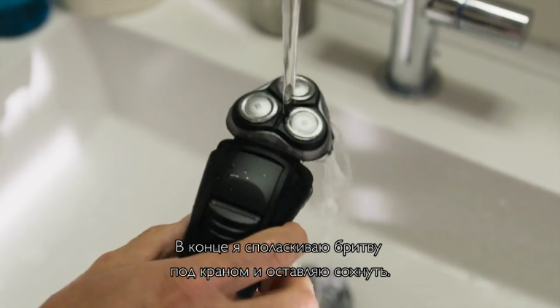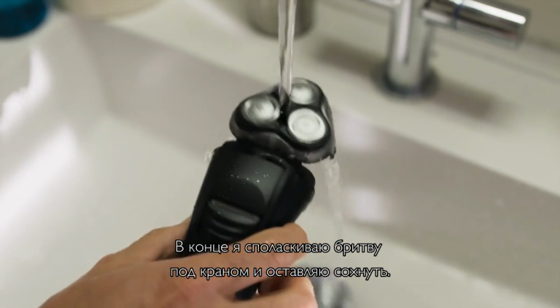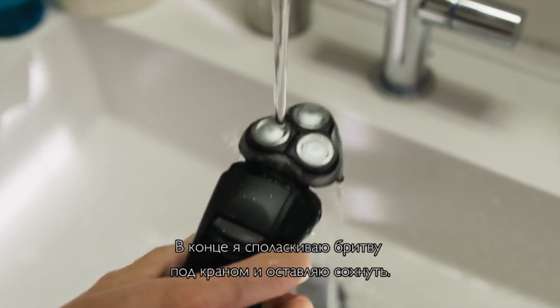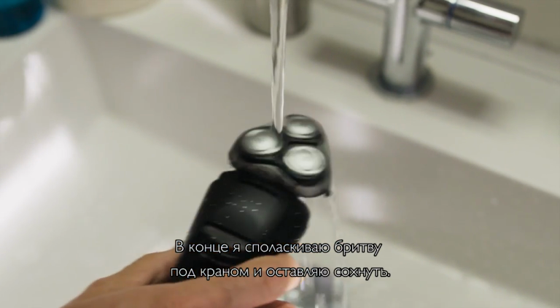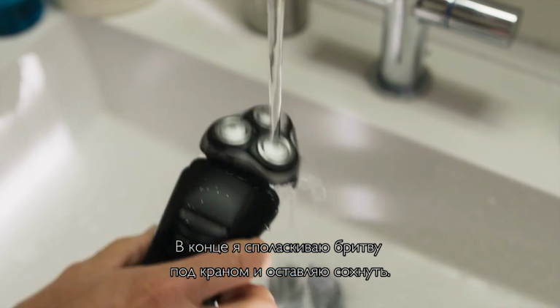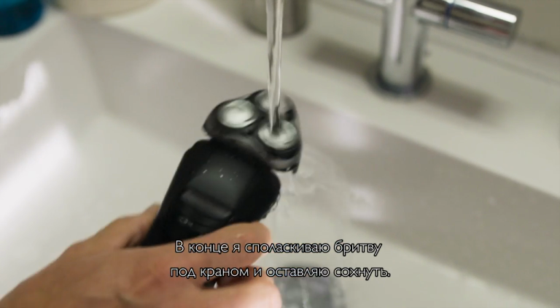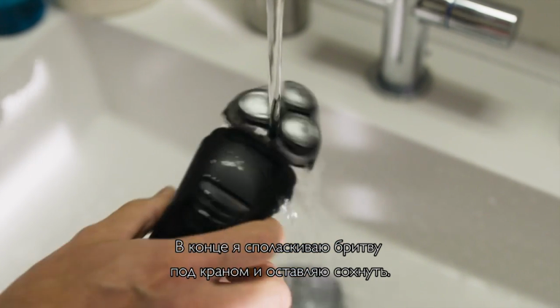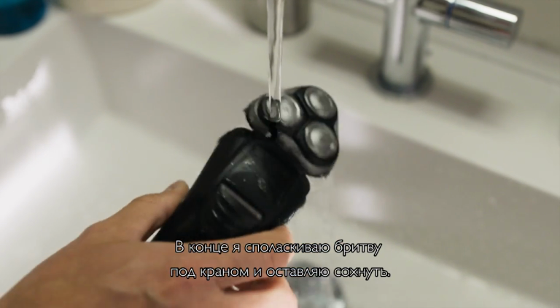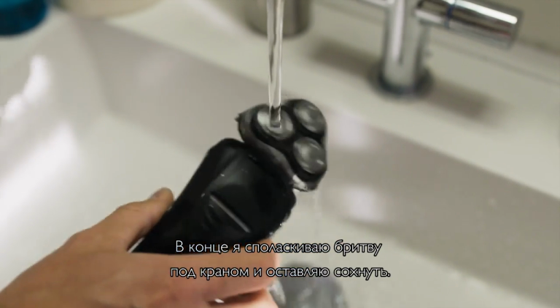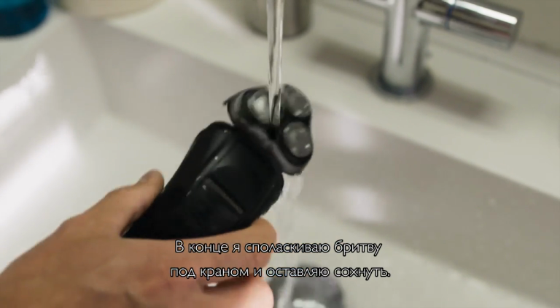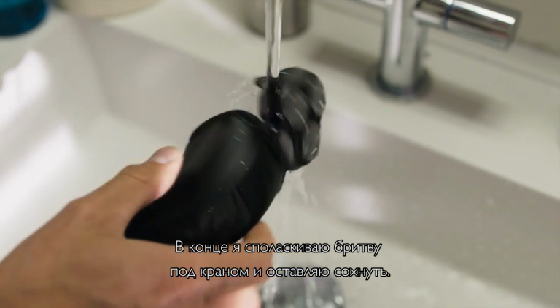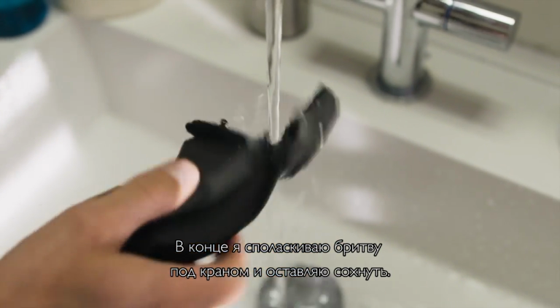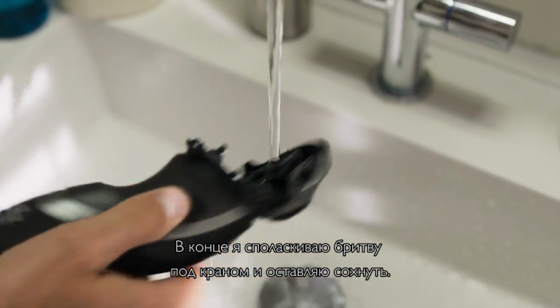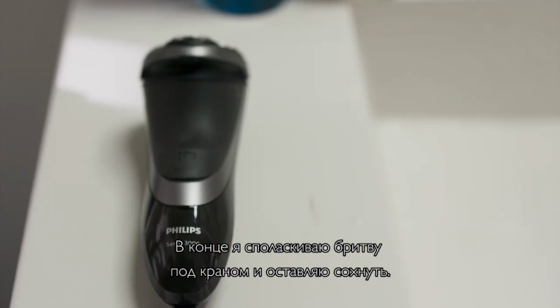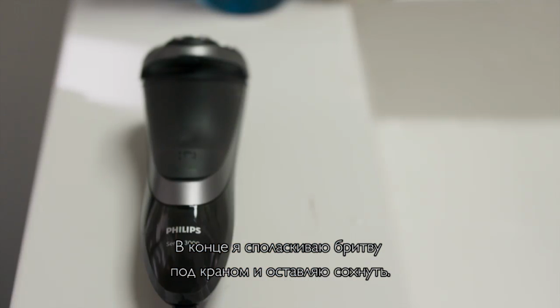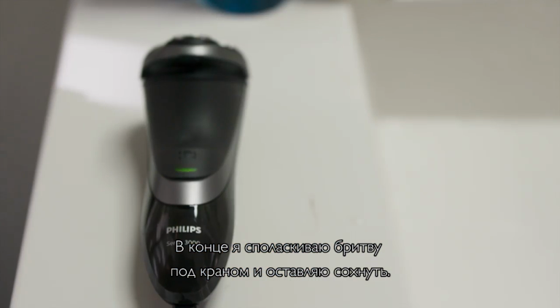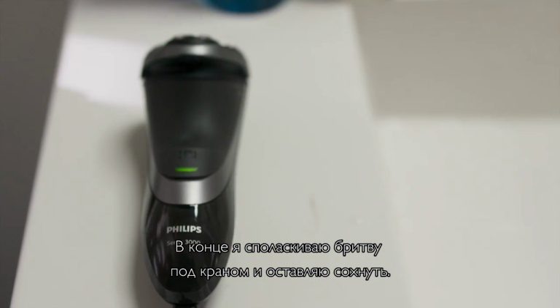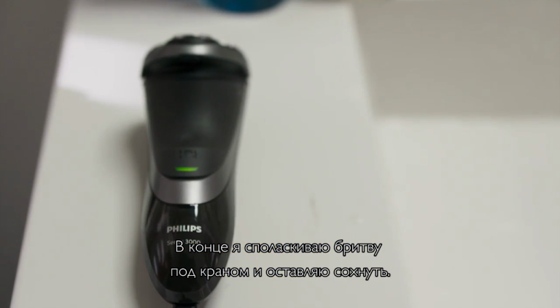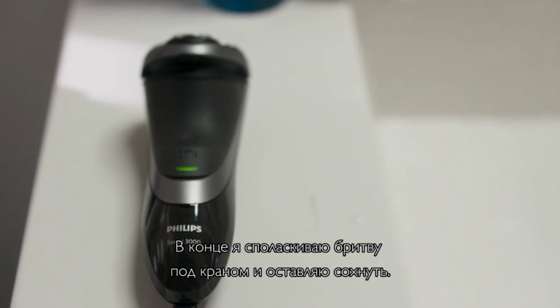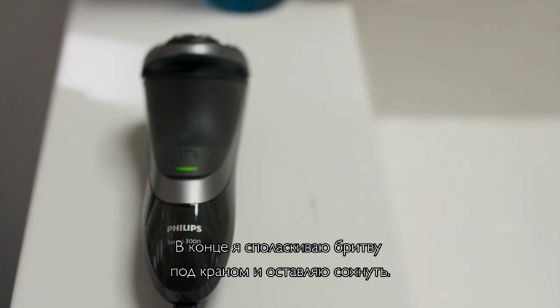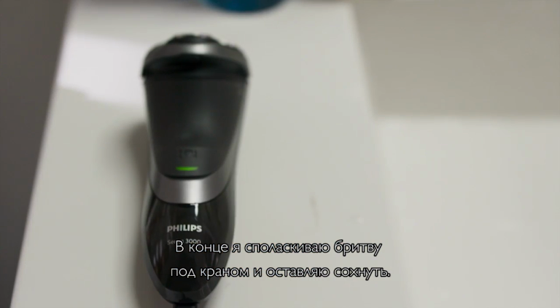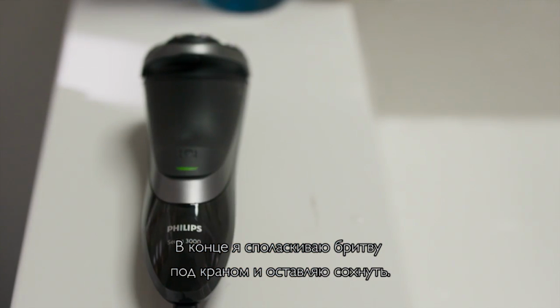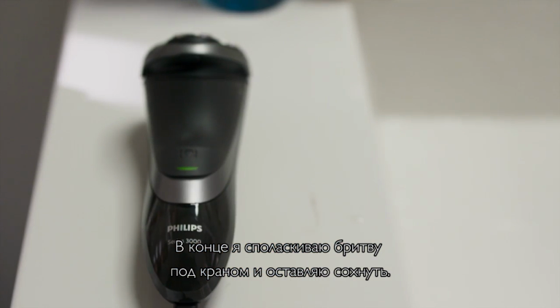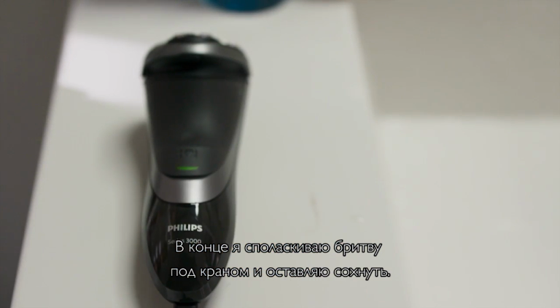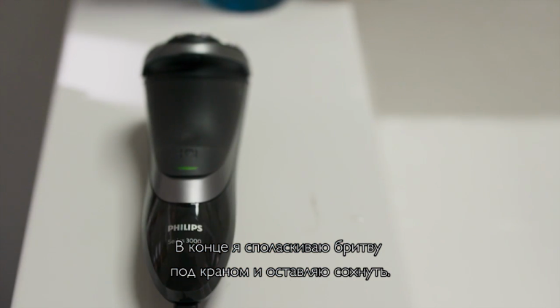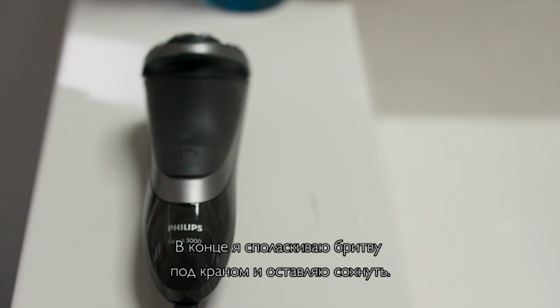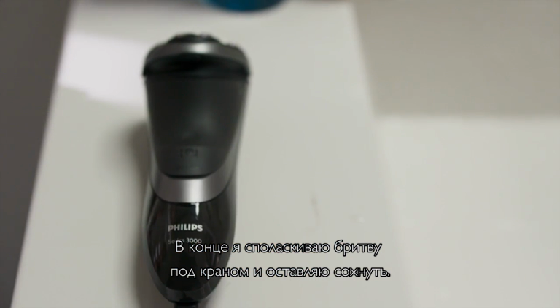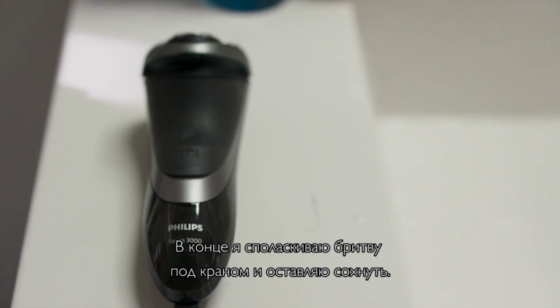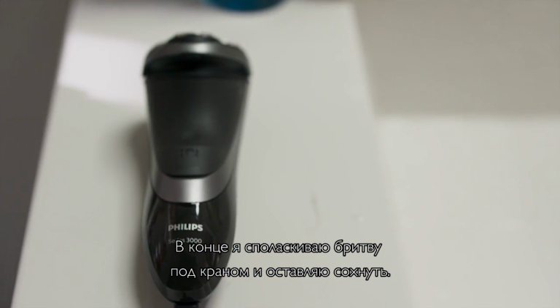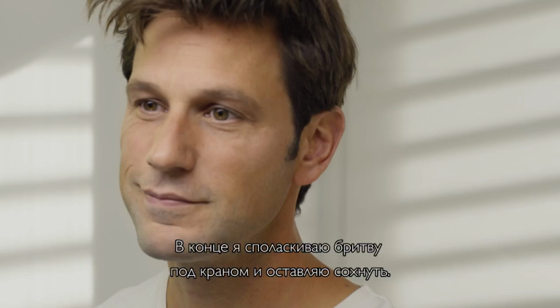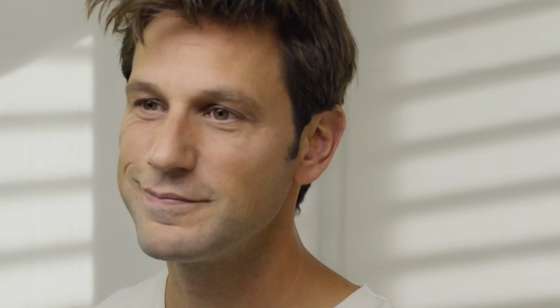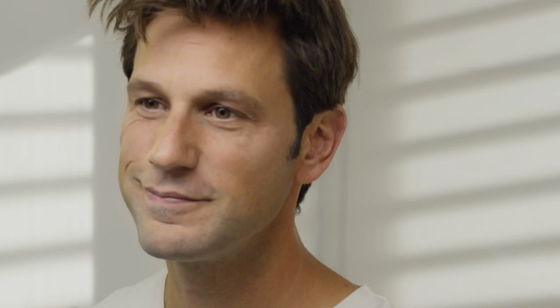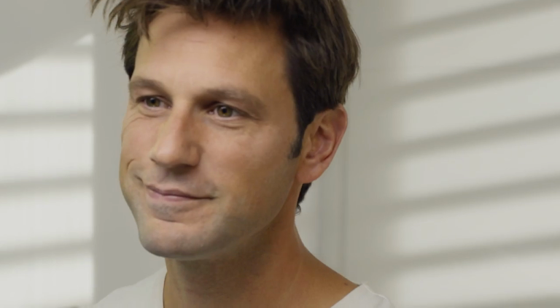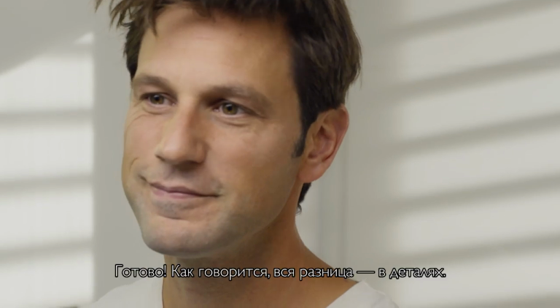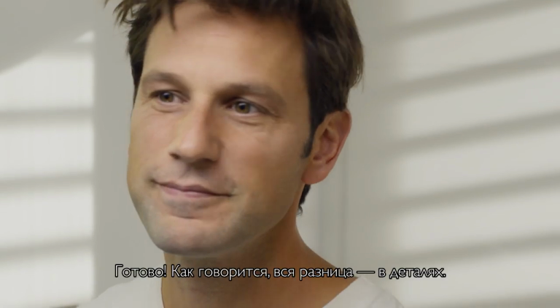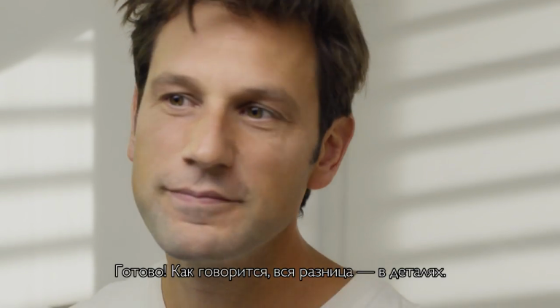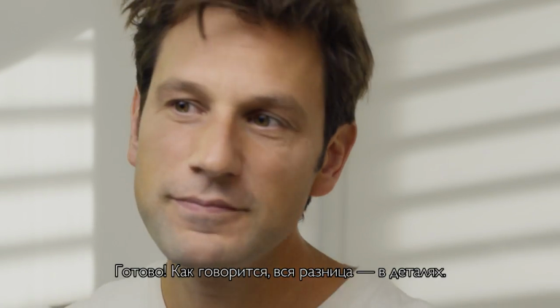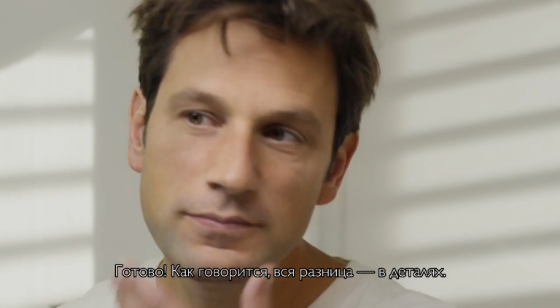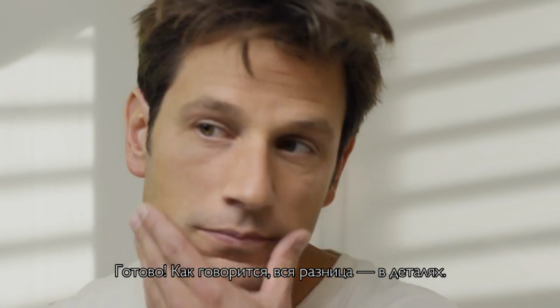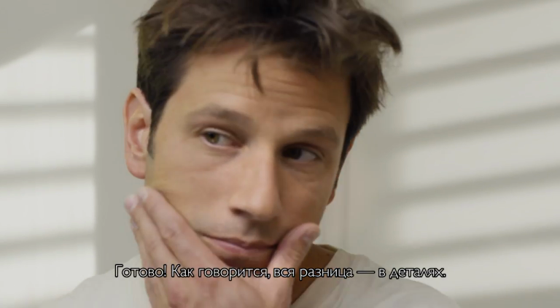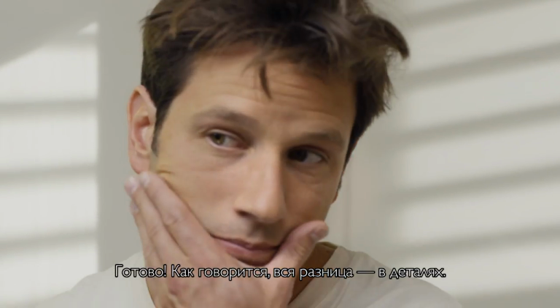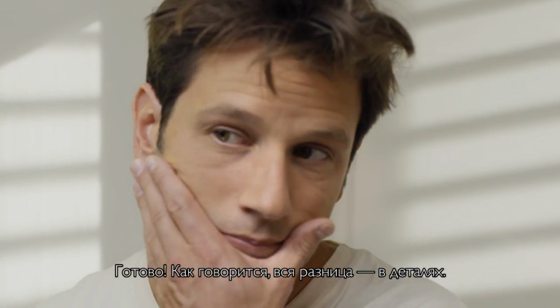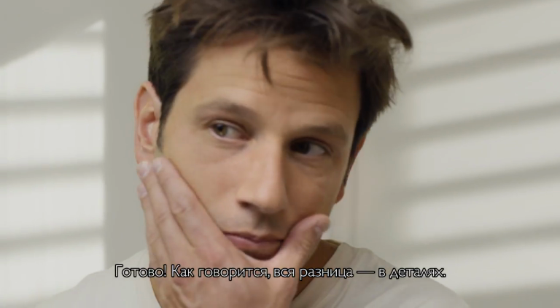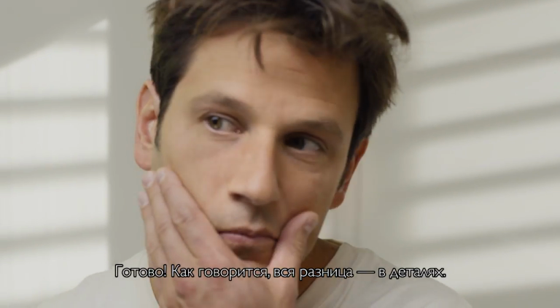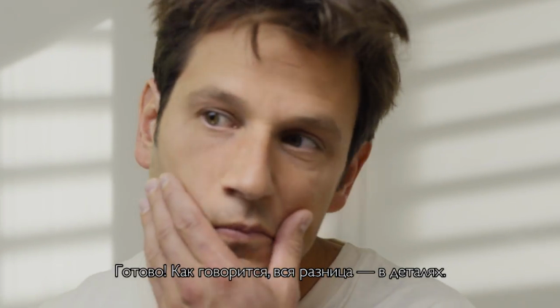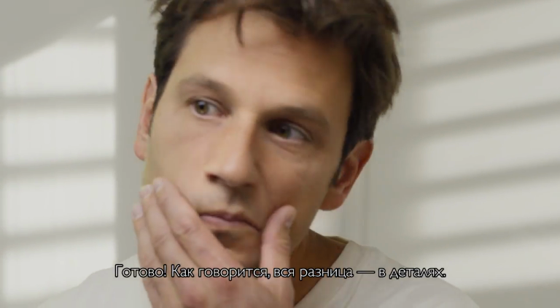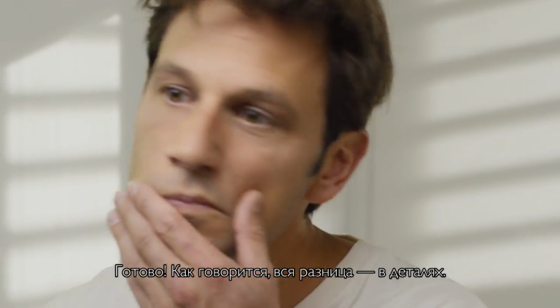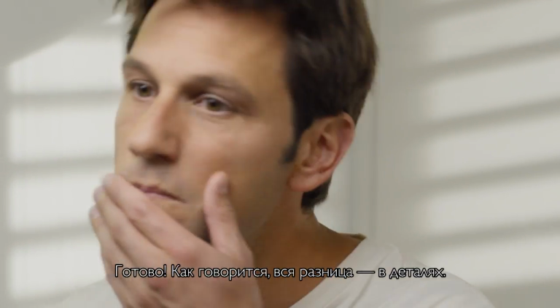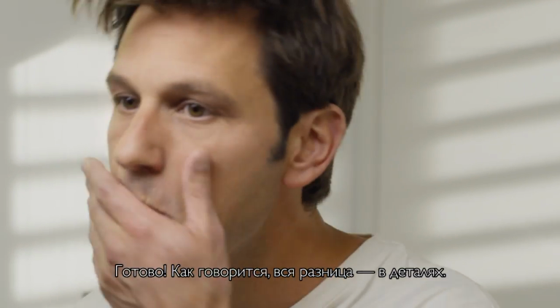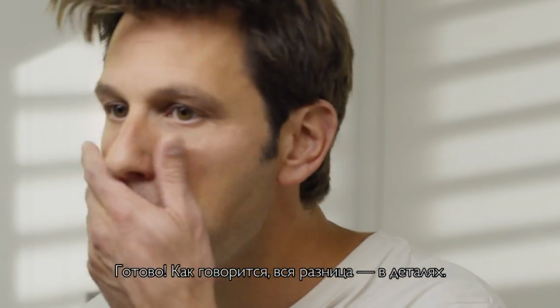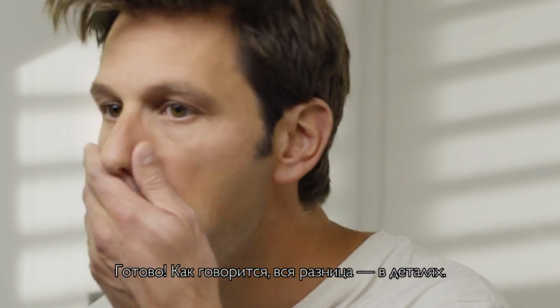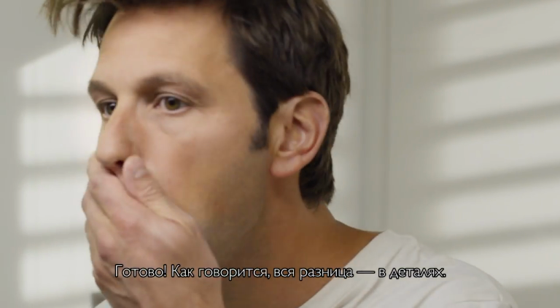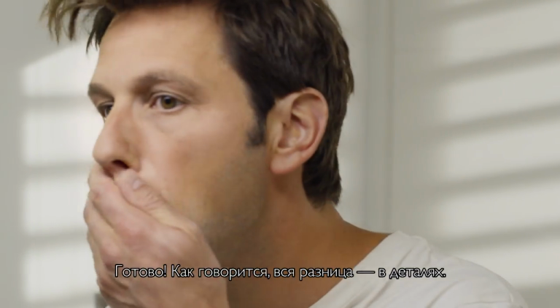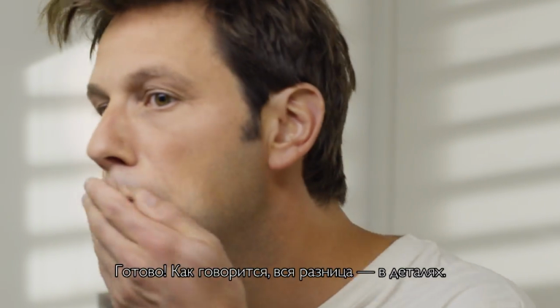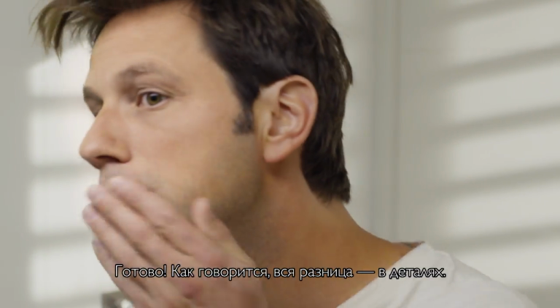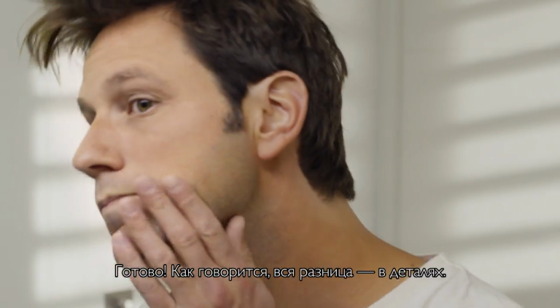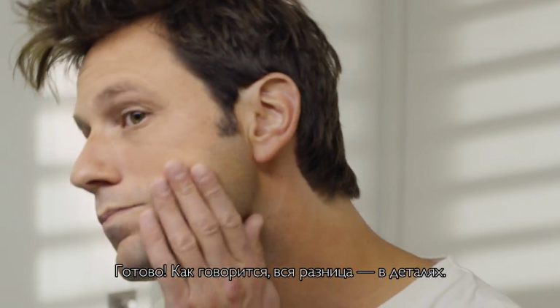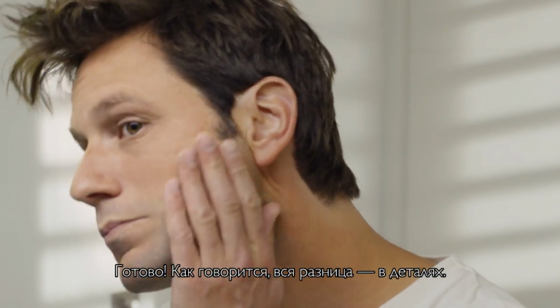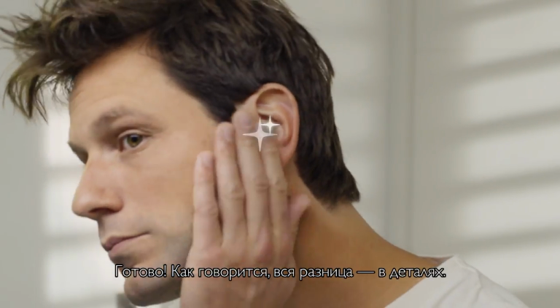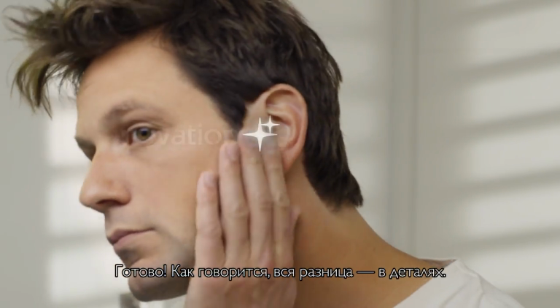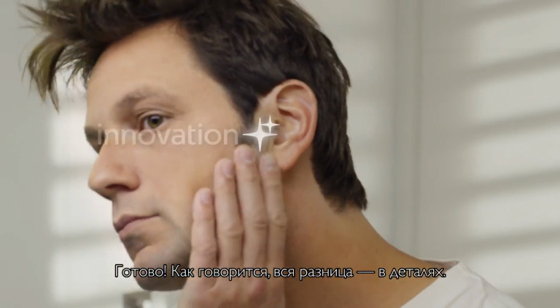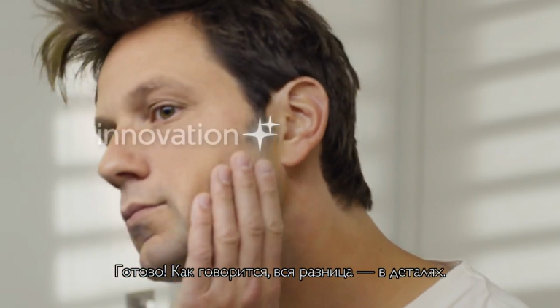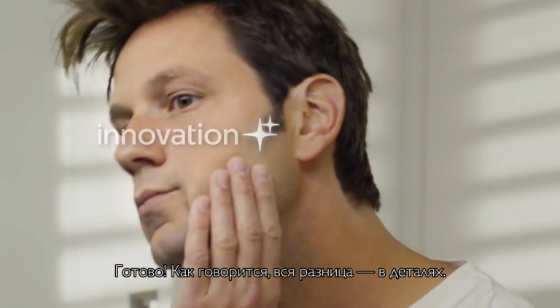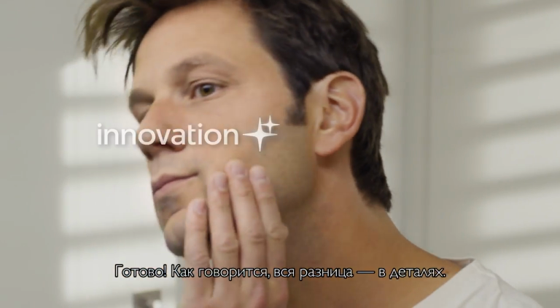When I'm done, I give it a quick rinse under the sink, then leave it out to air dry. And that's it. Like they say, the difference is in the details.